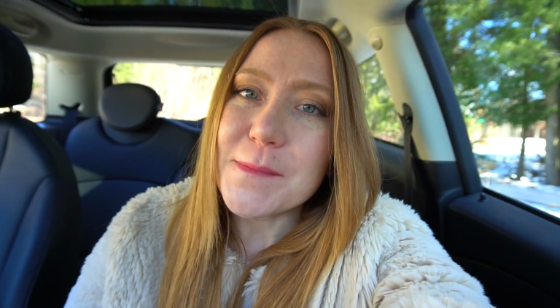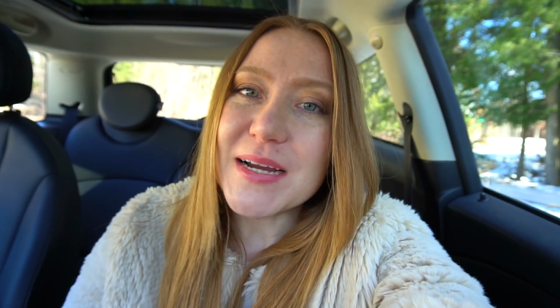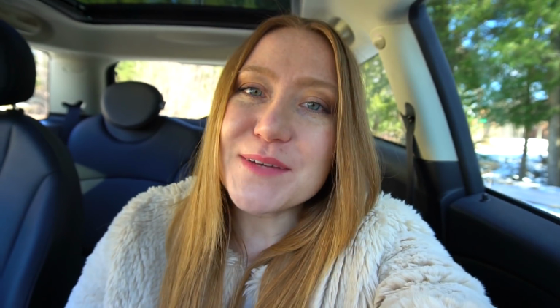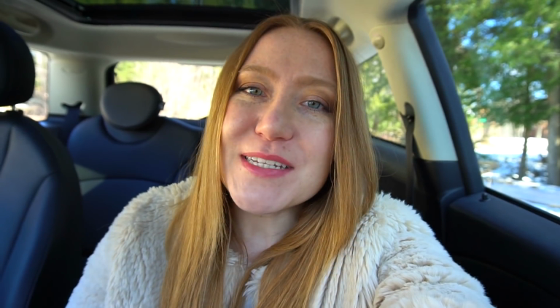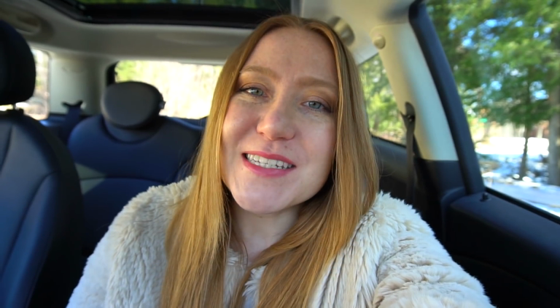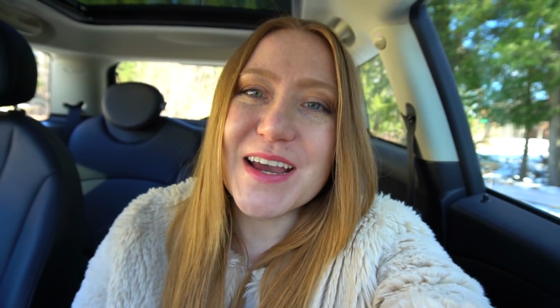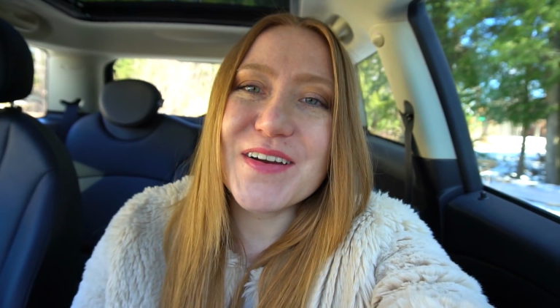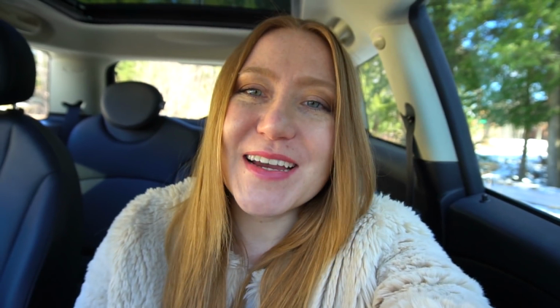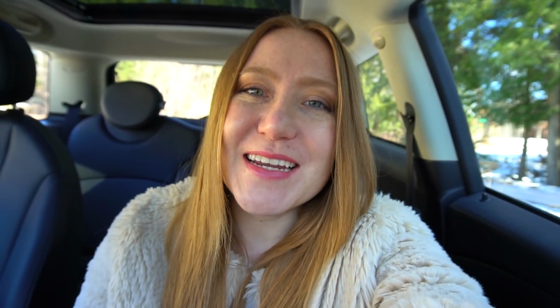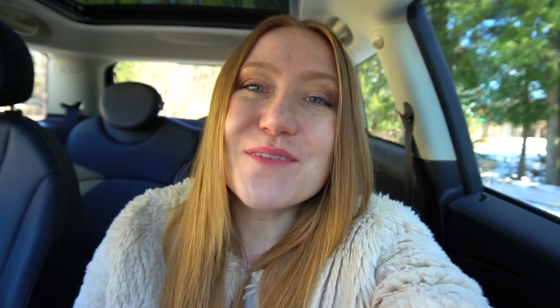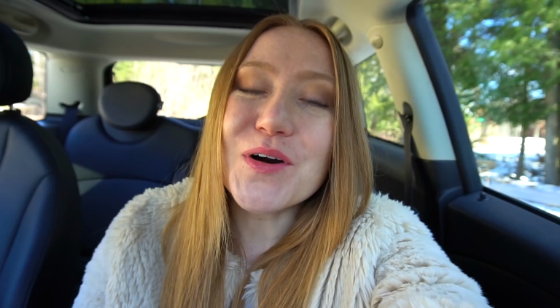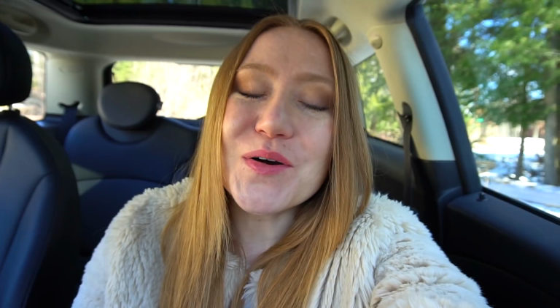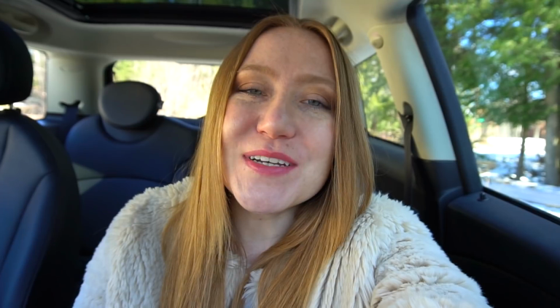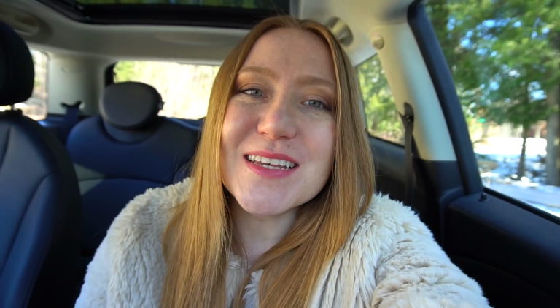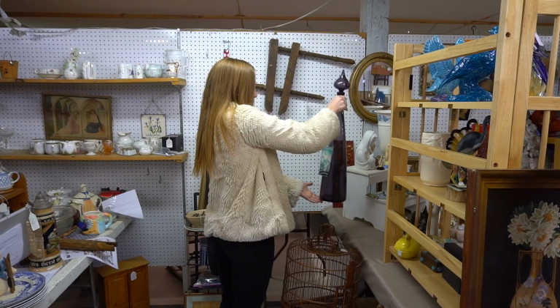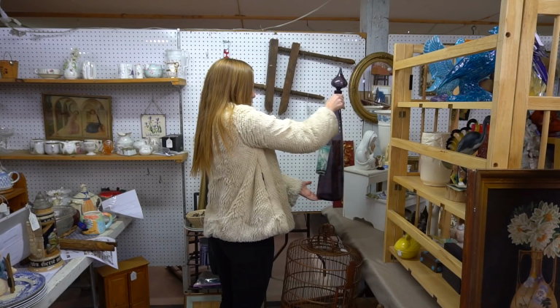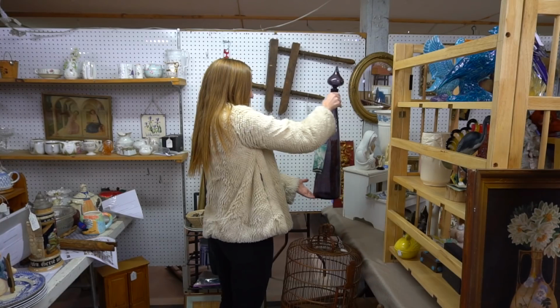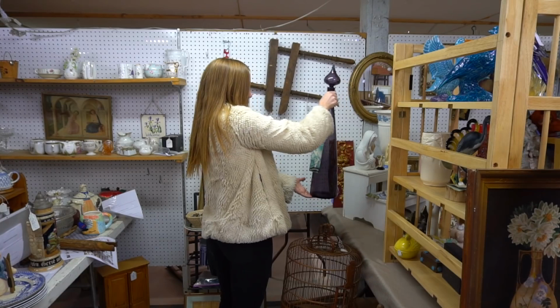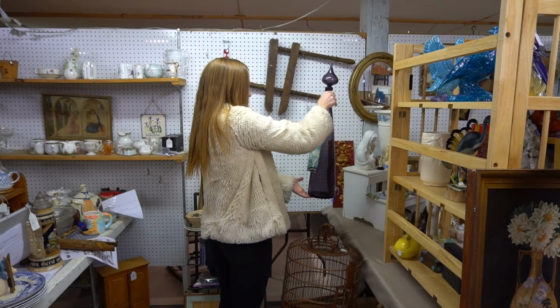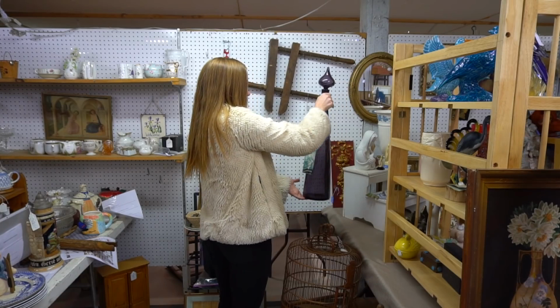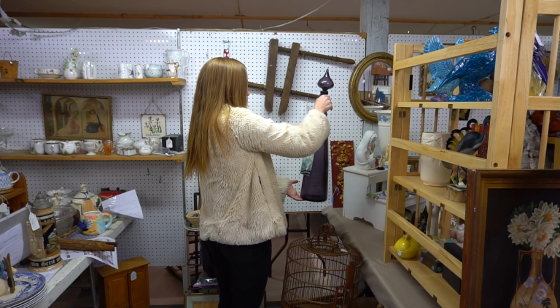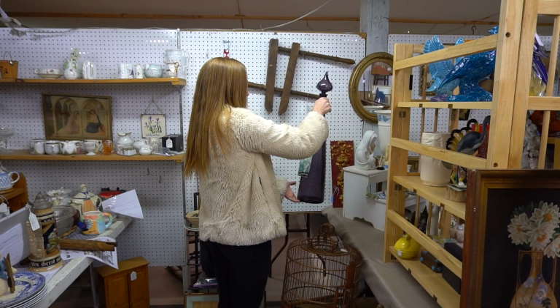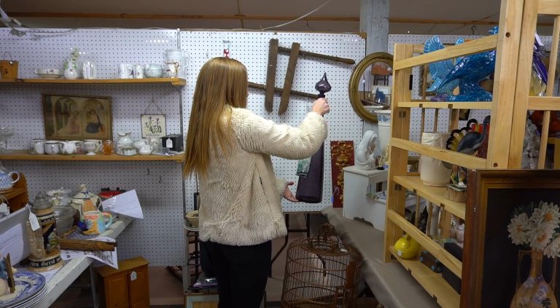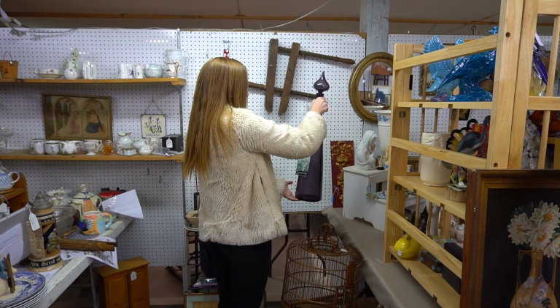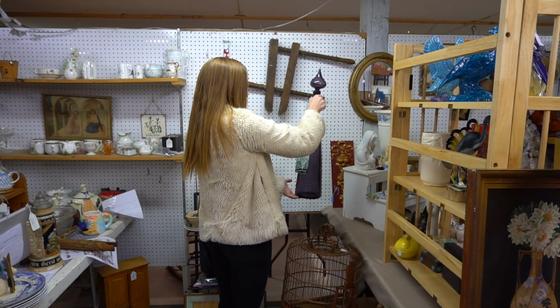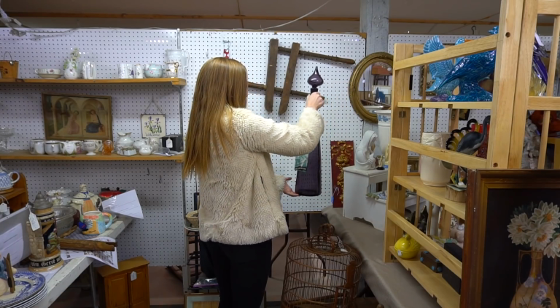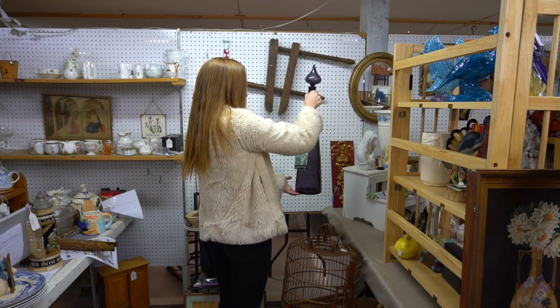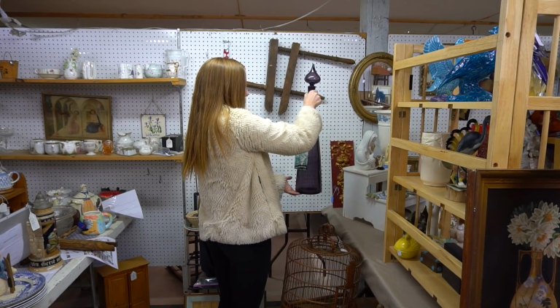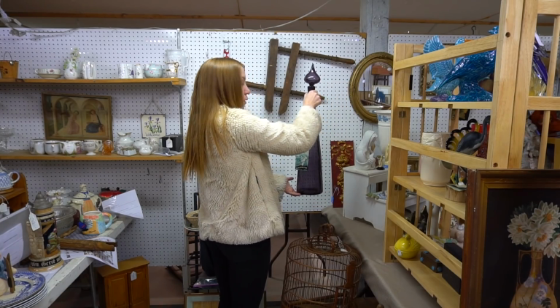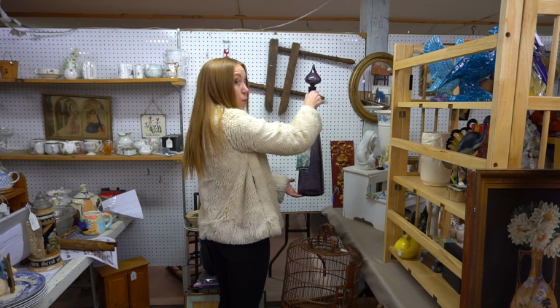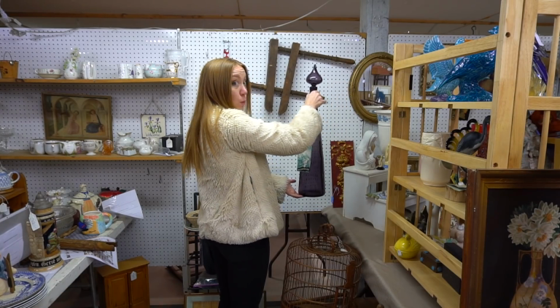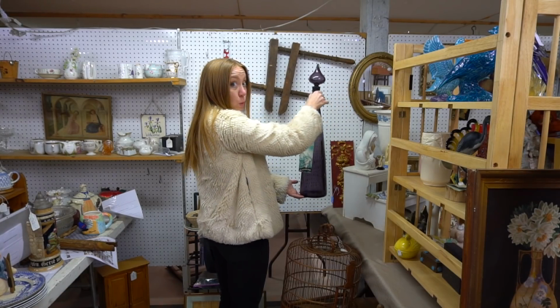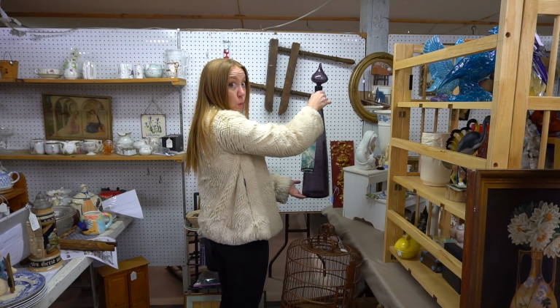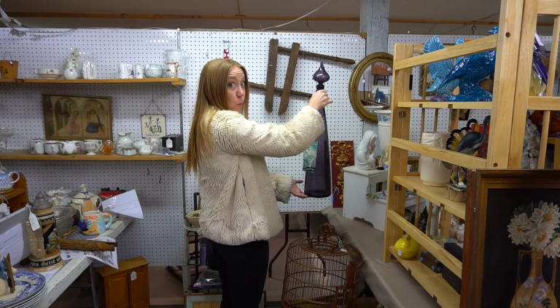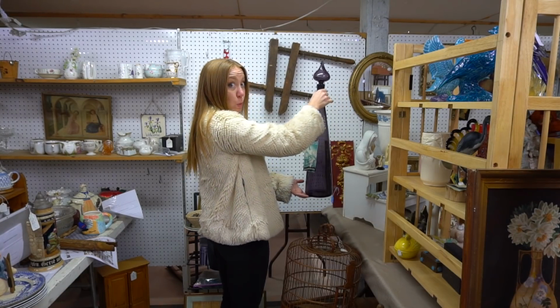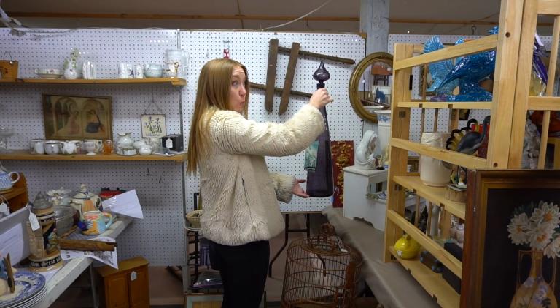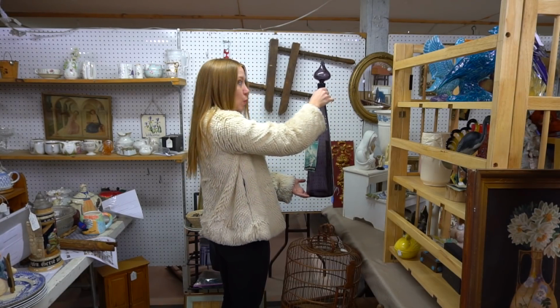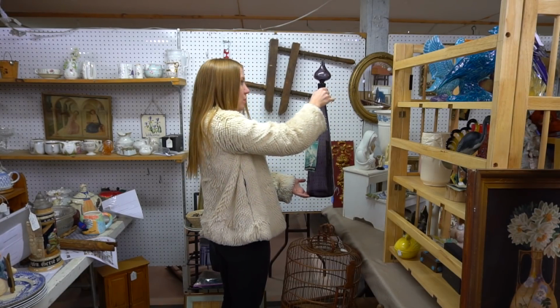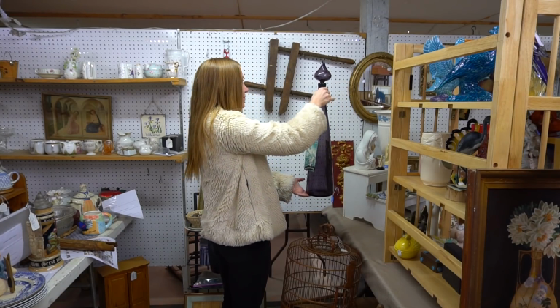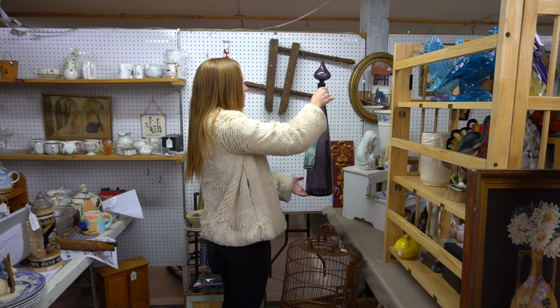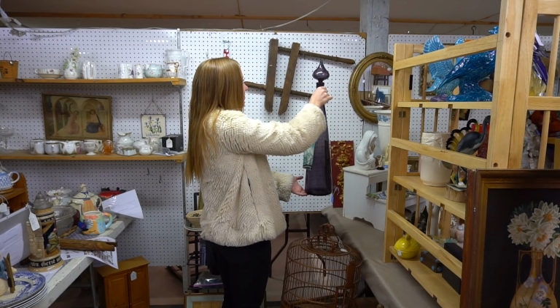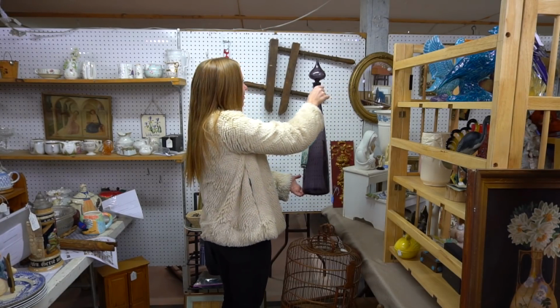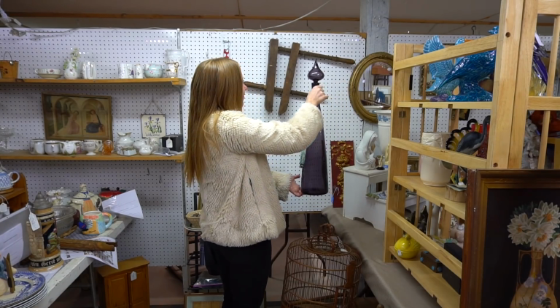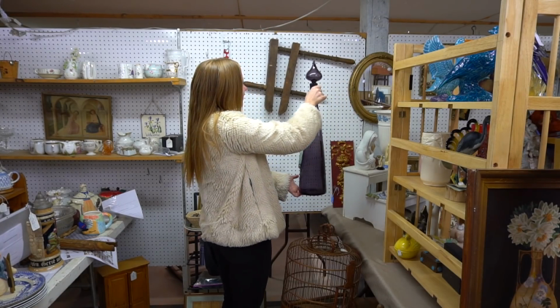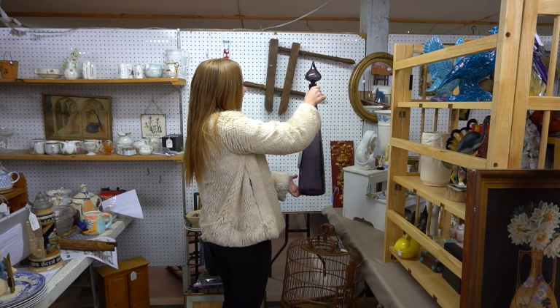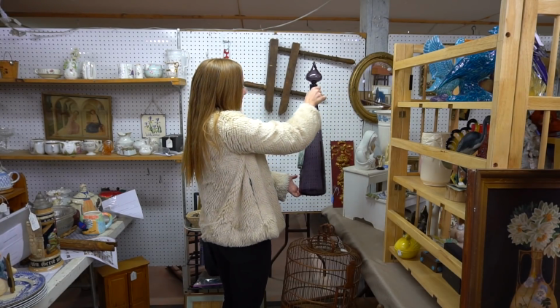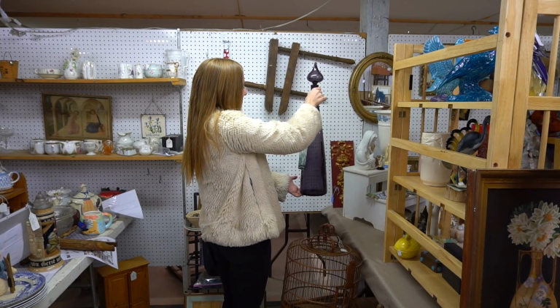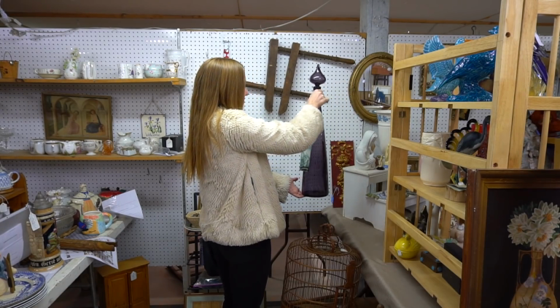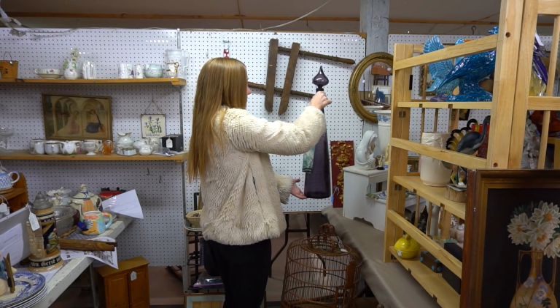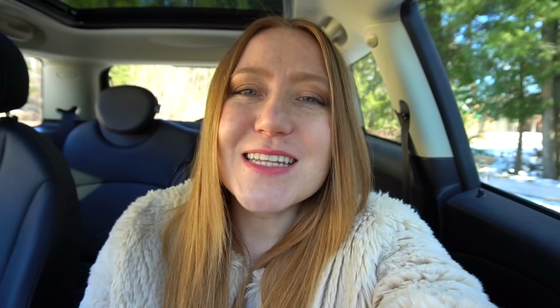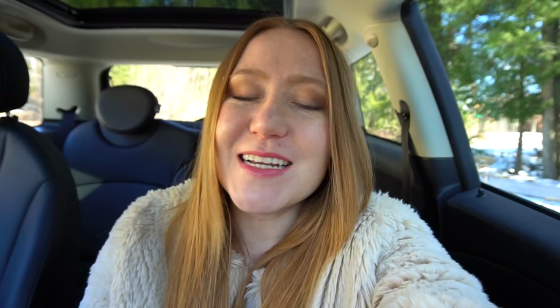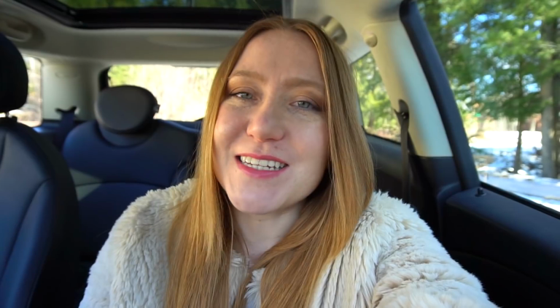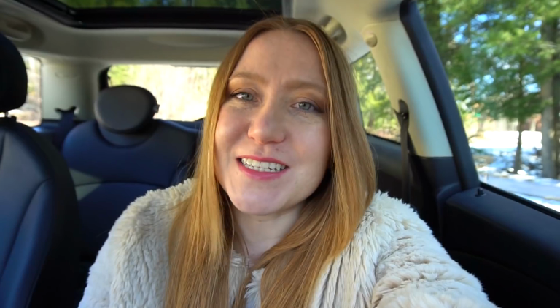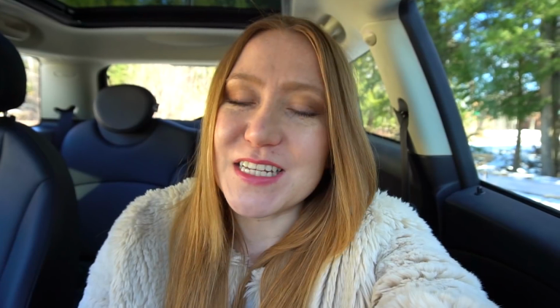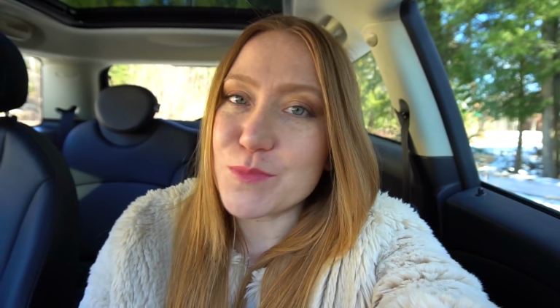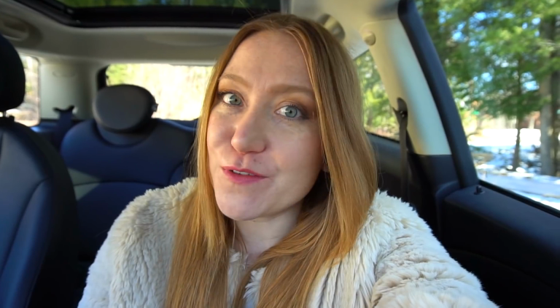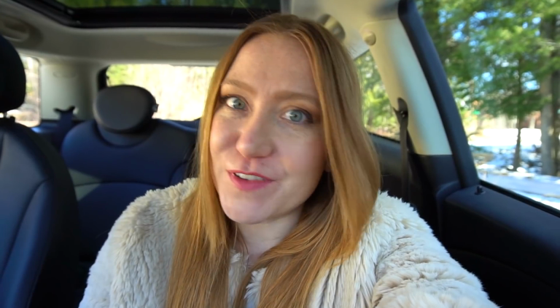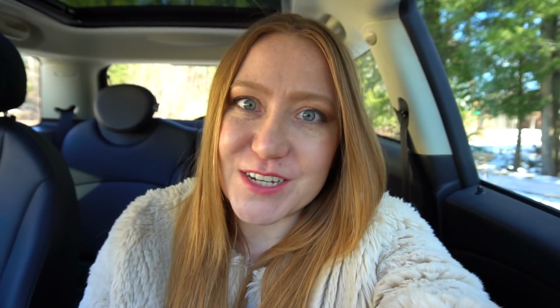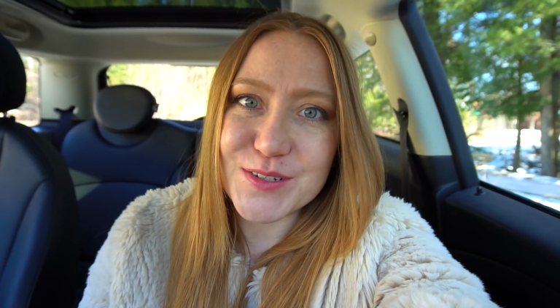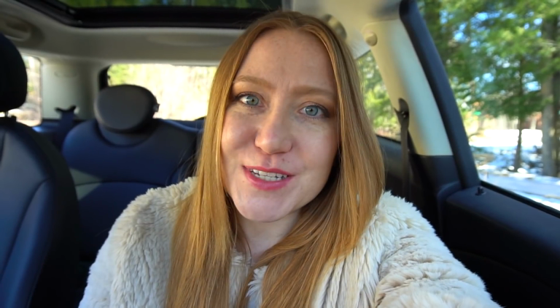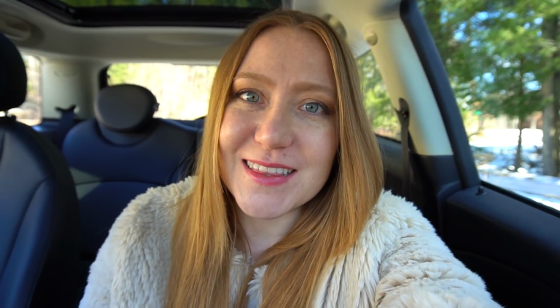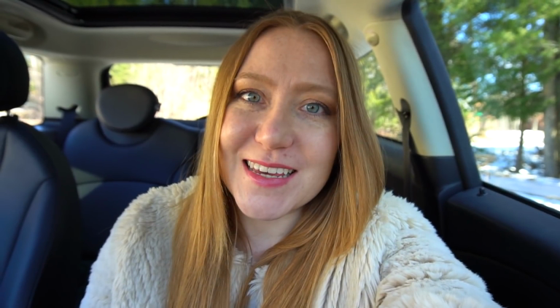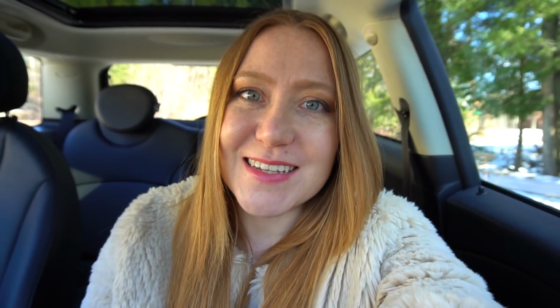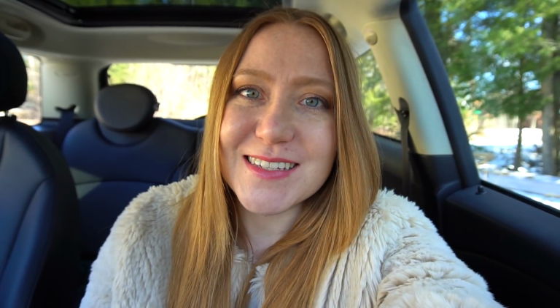My name is Sarah, and I'm always on the hunt for the latest vintage finds to style my home. Subscribe to be friends and to see more videos like this.